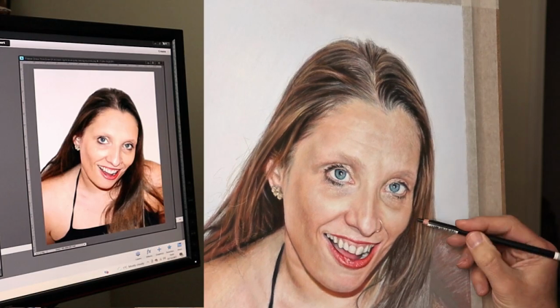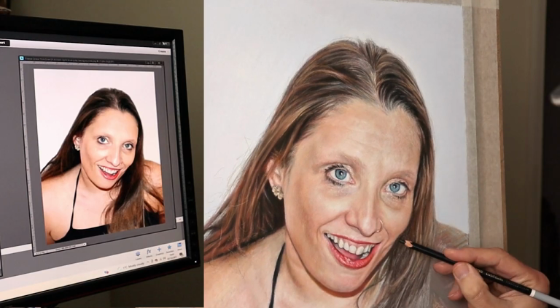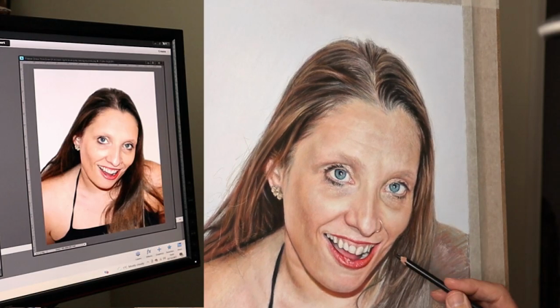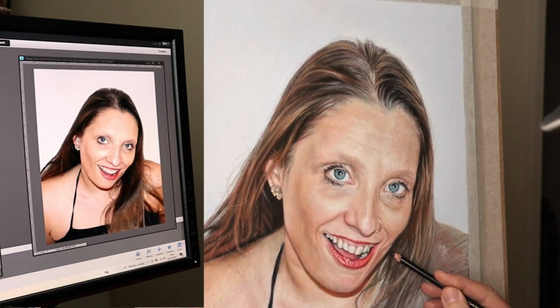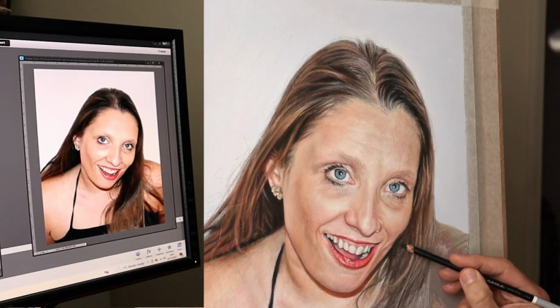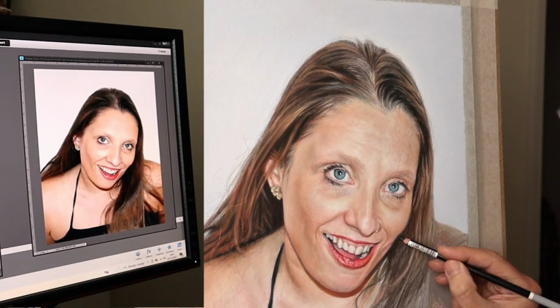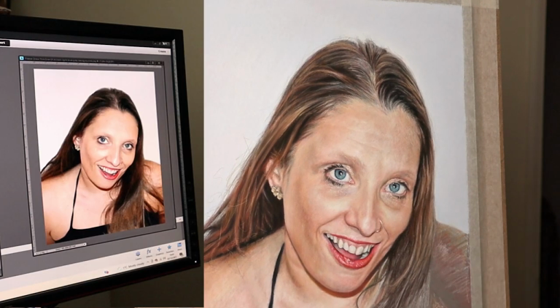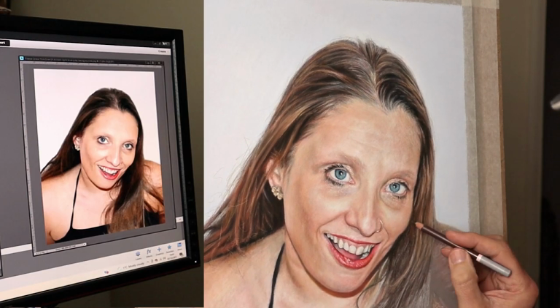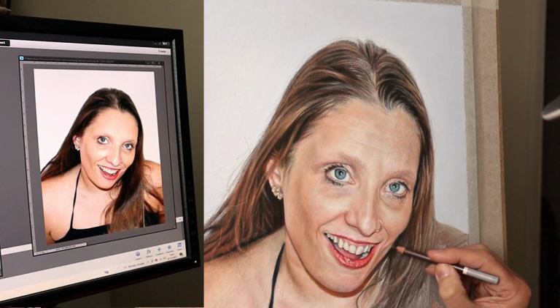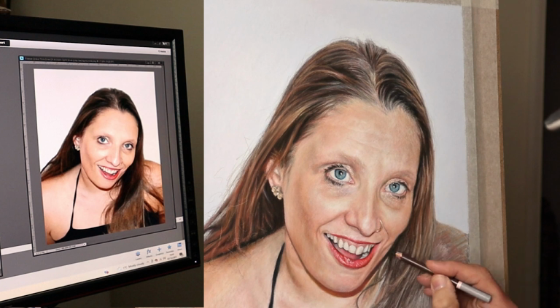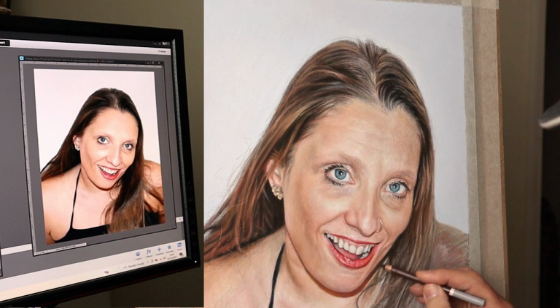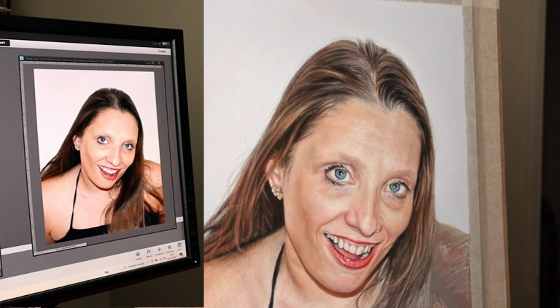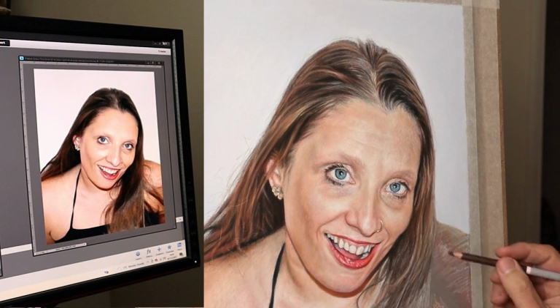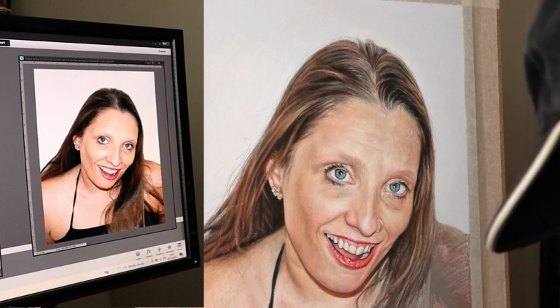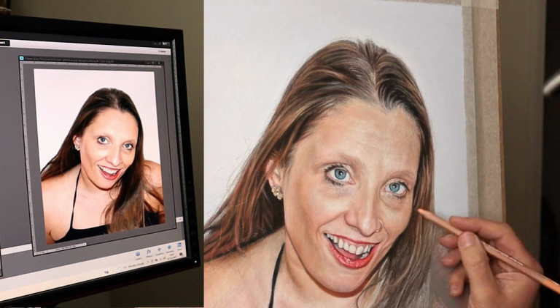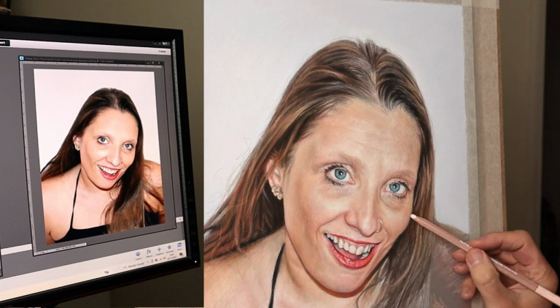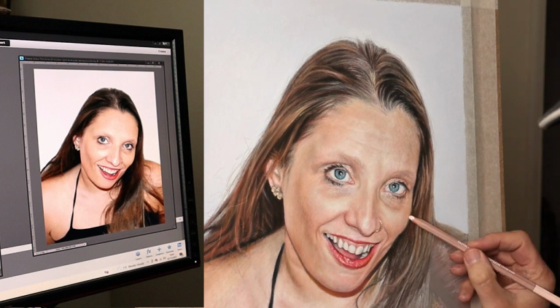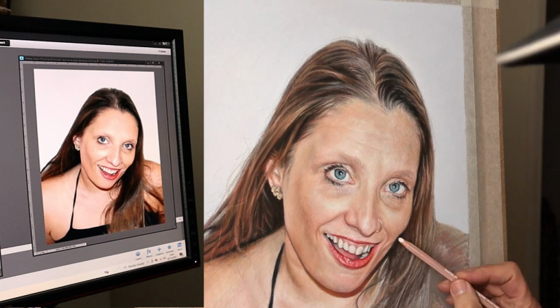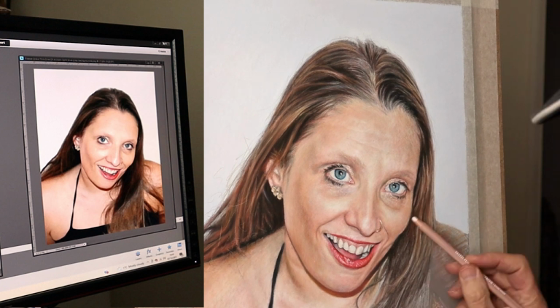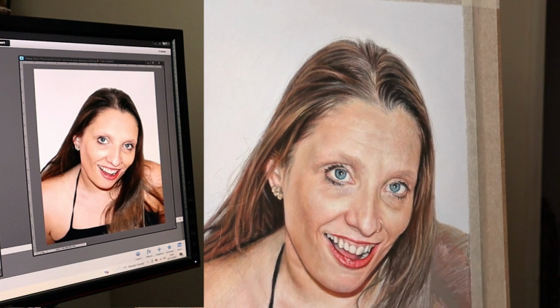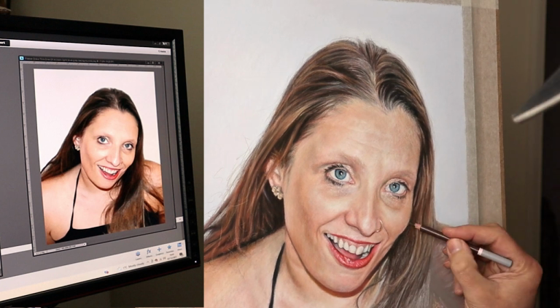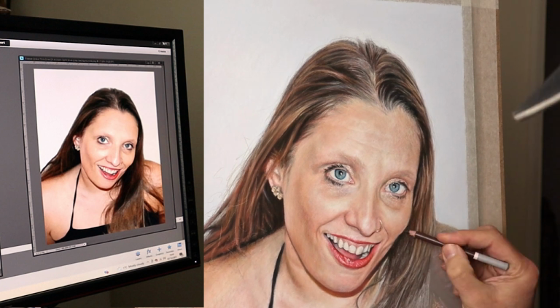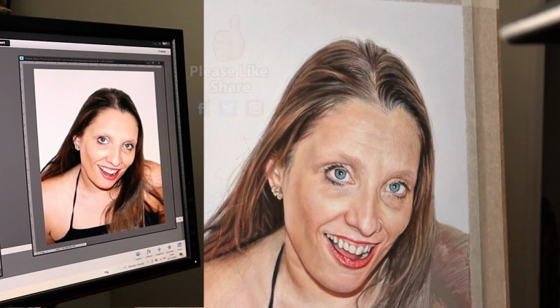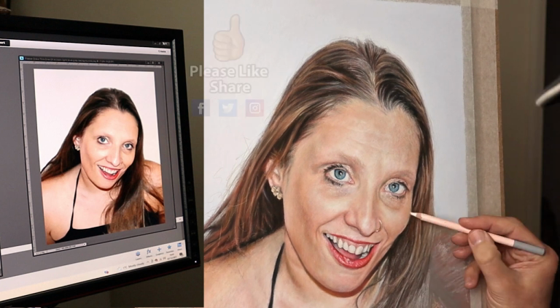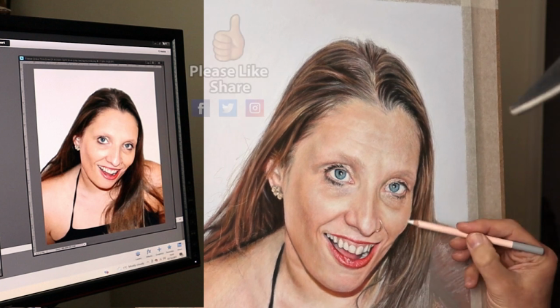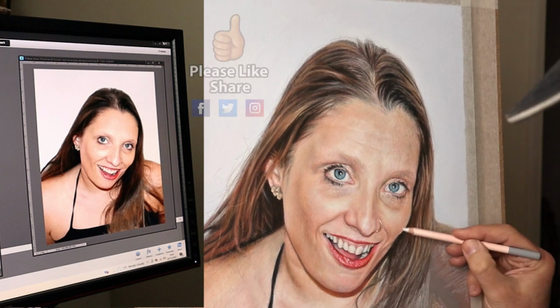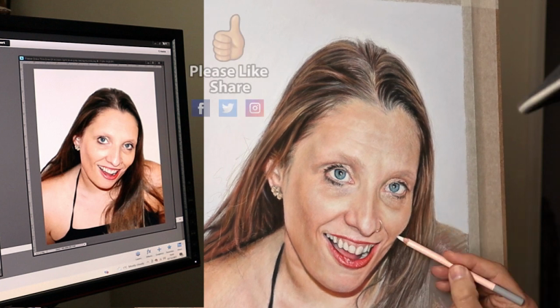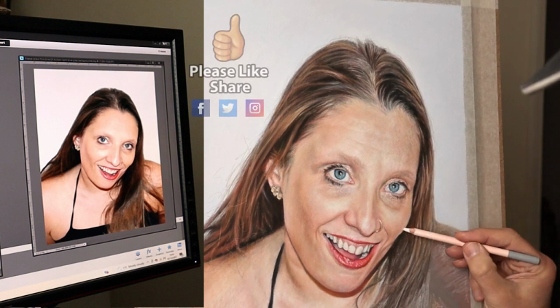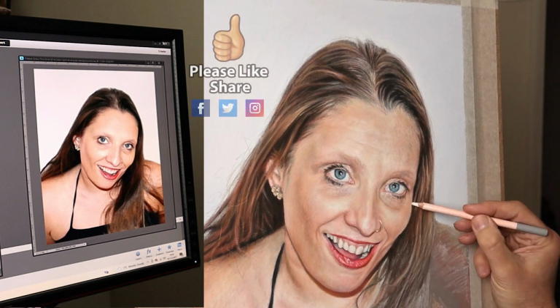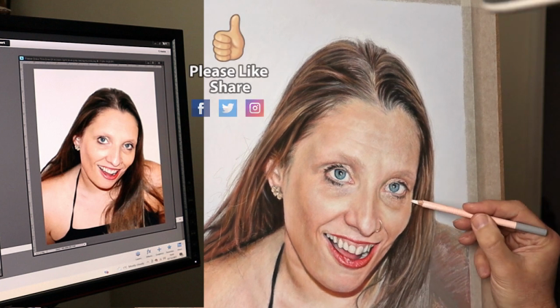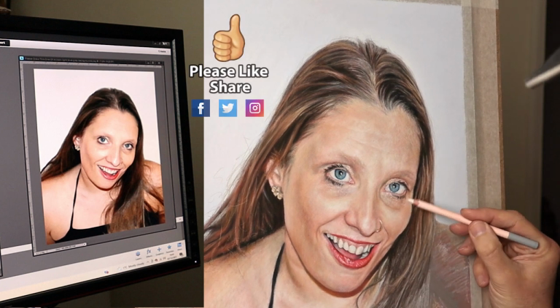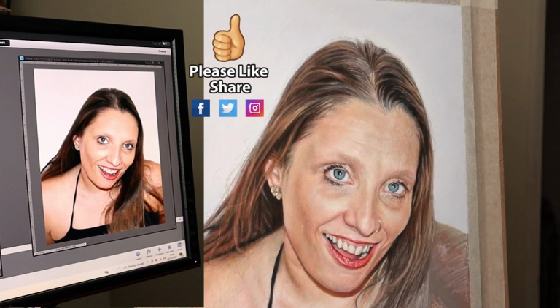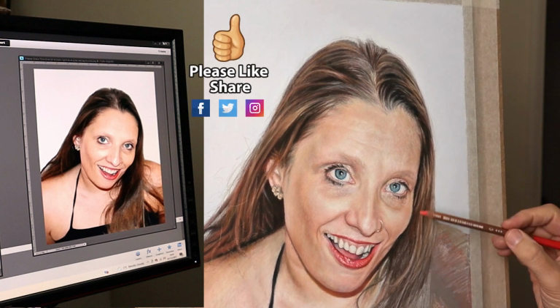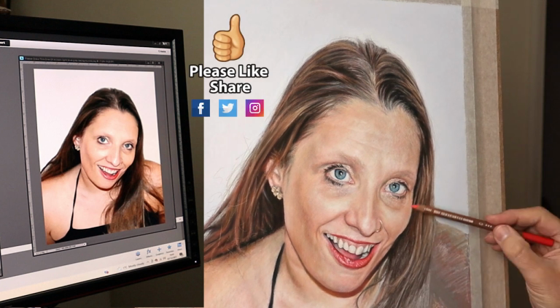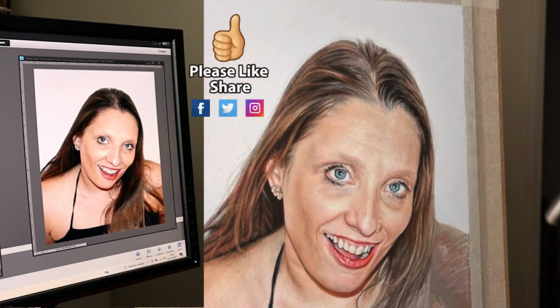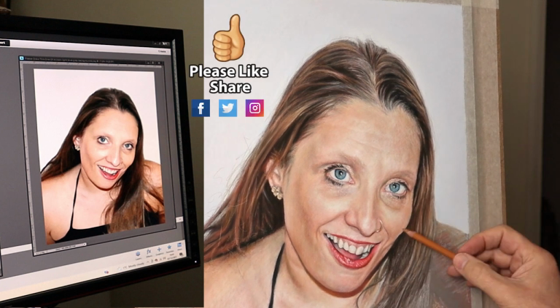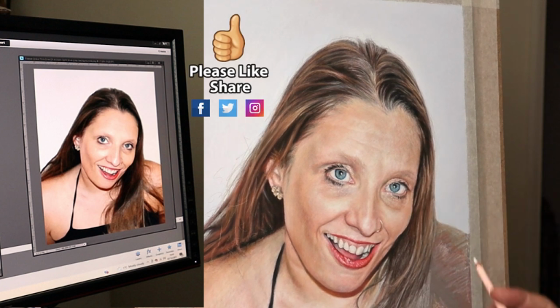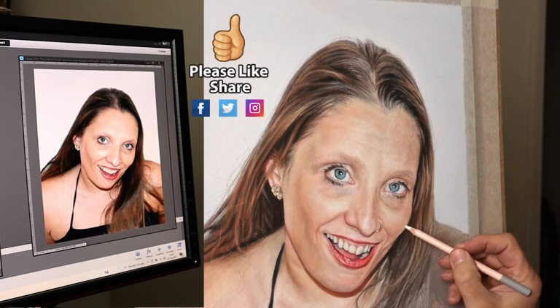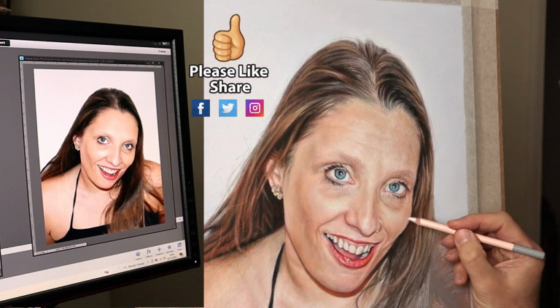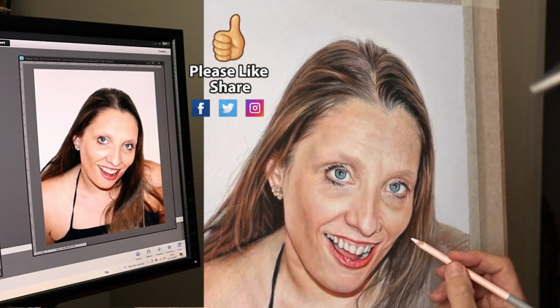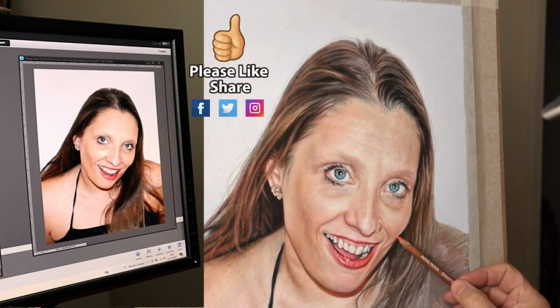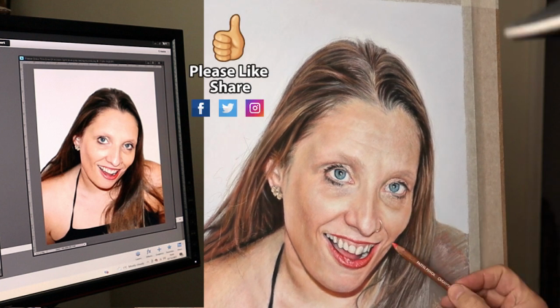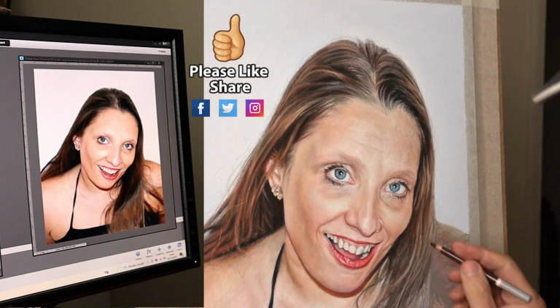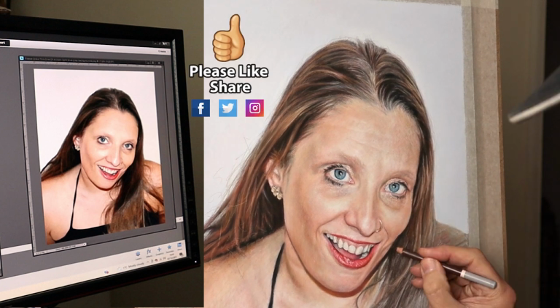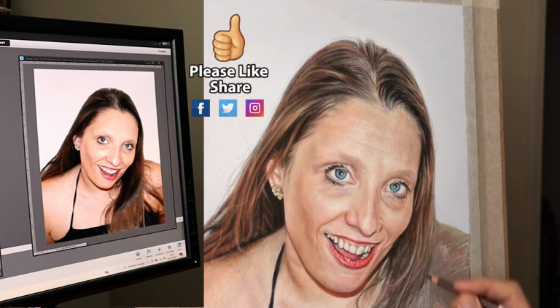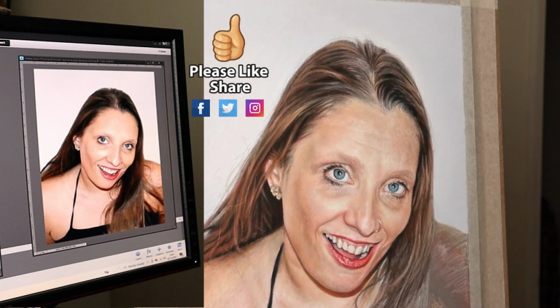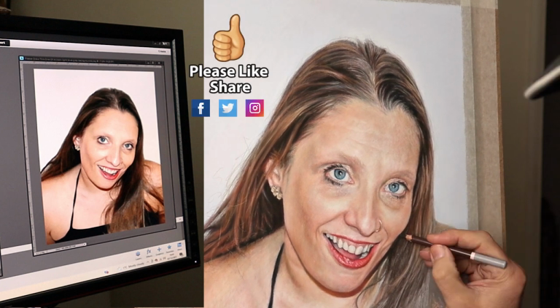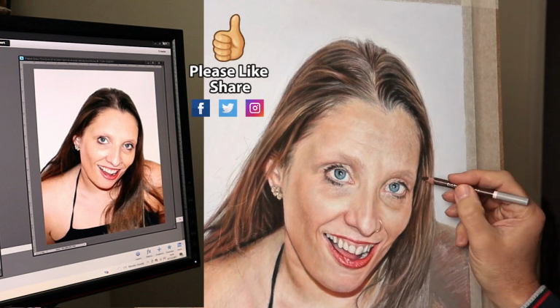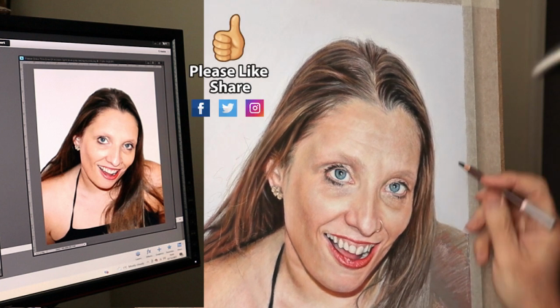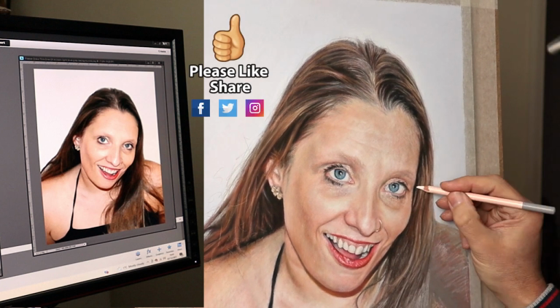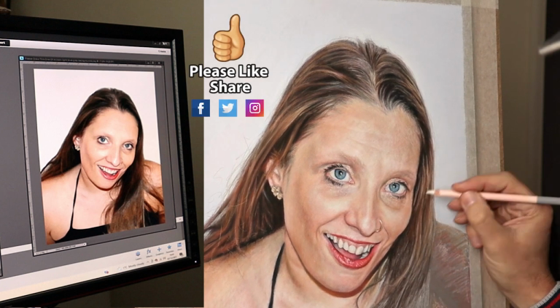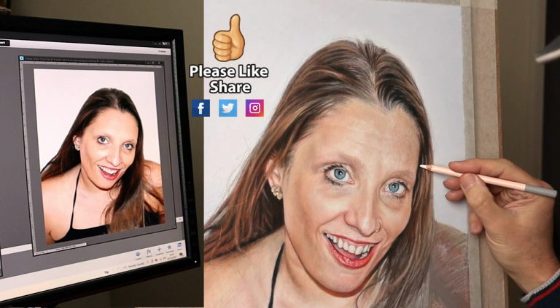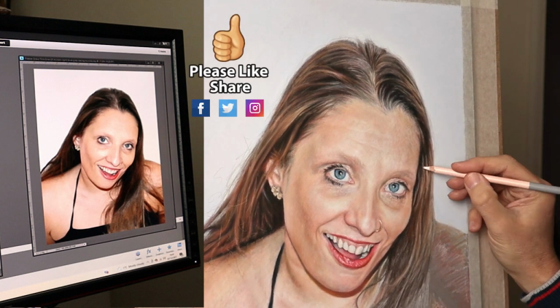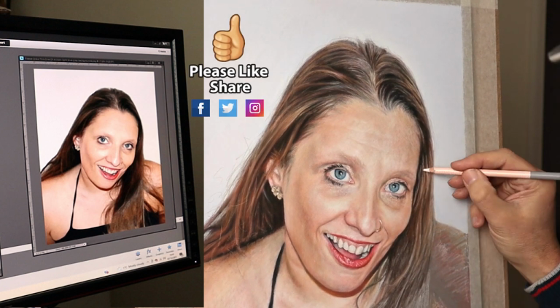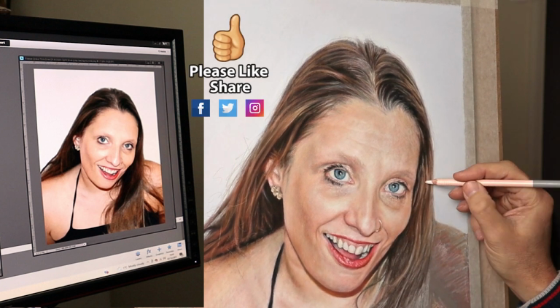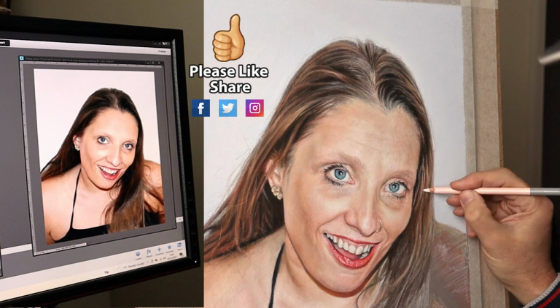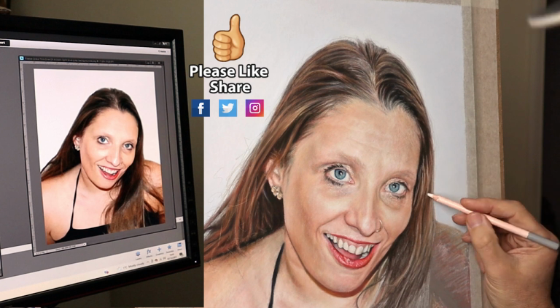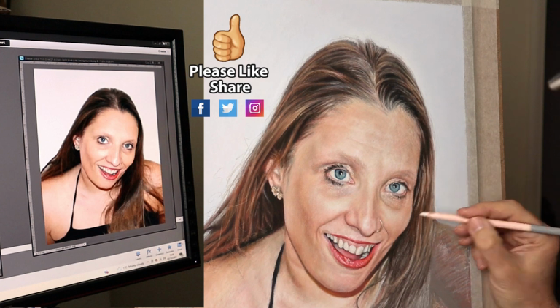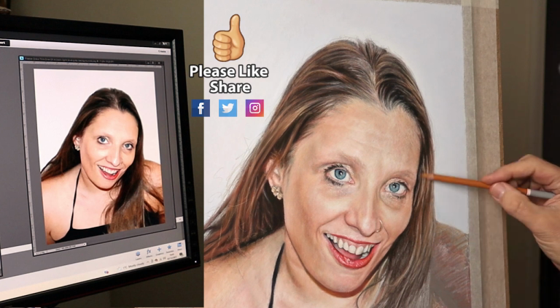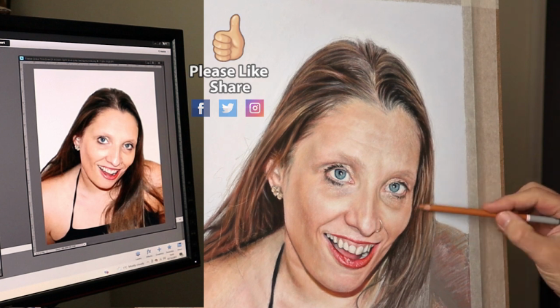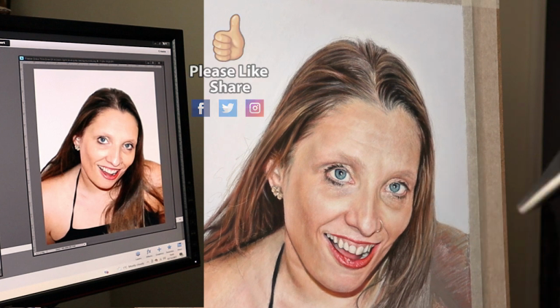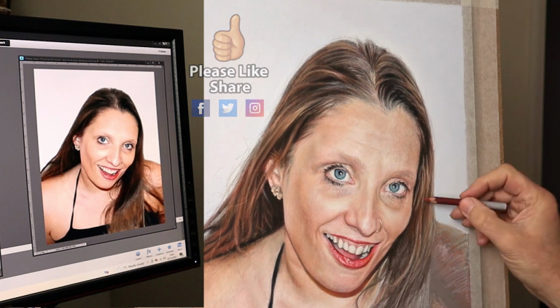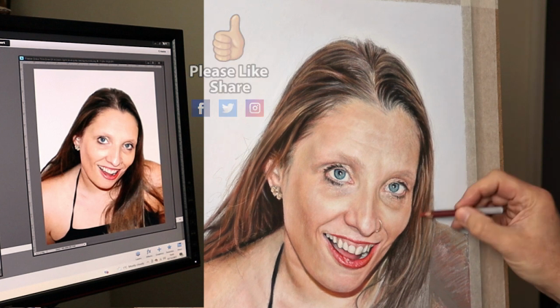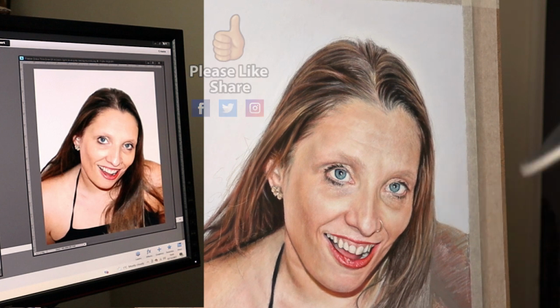If you enjoyed this video, why not give it a like and share it with your friends — it would mean so much to me because this will help the channel to grow.